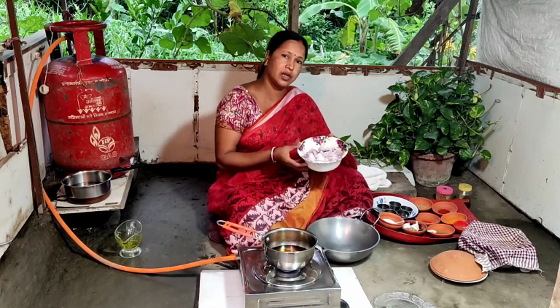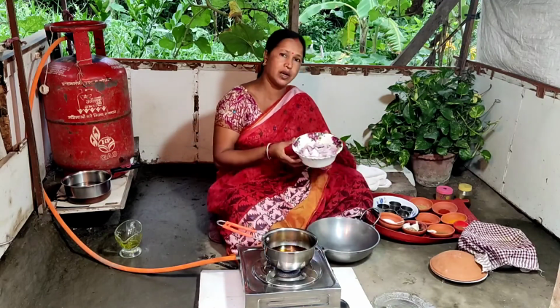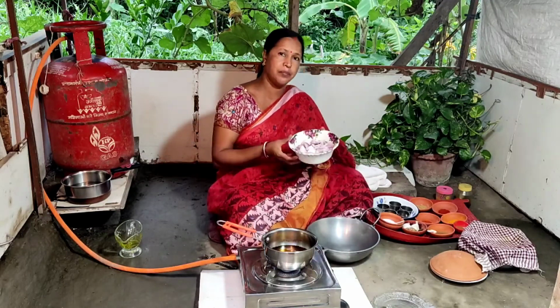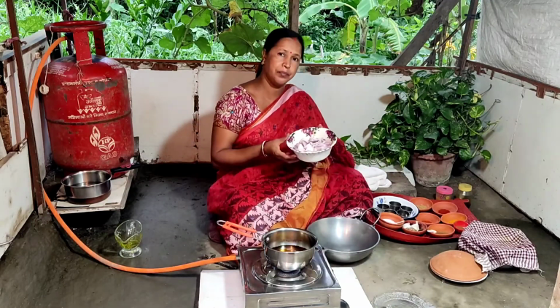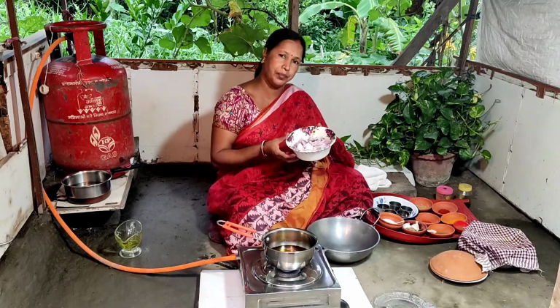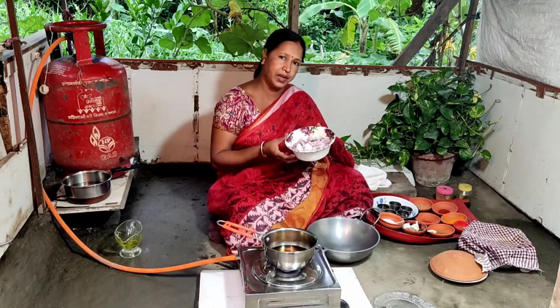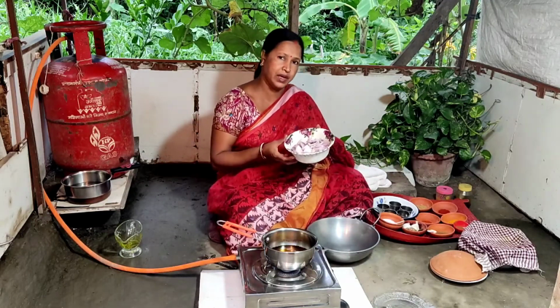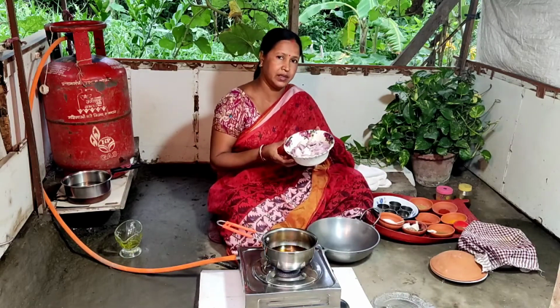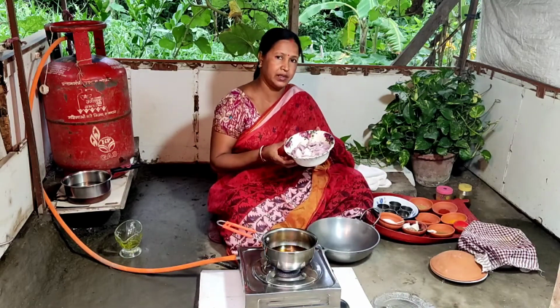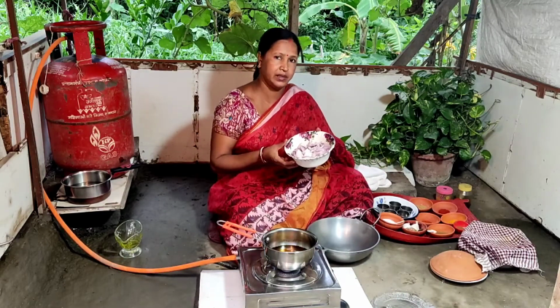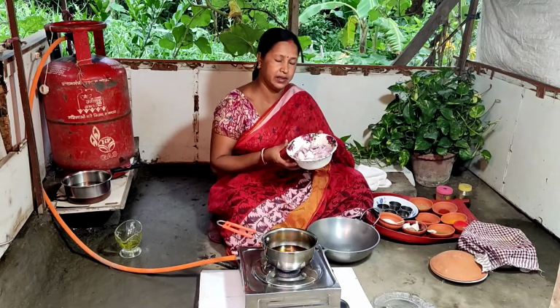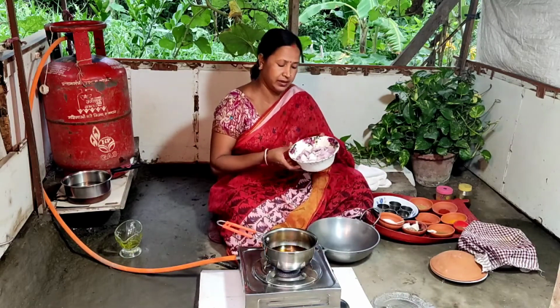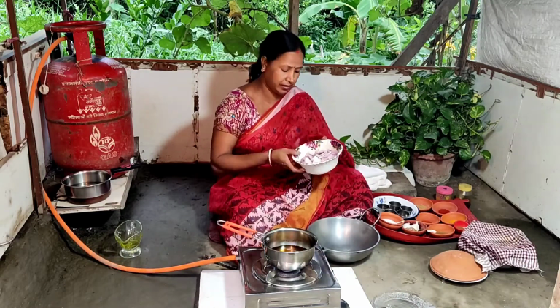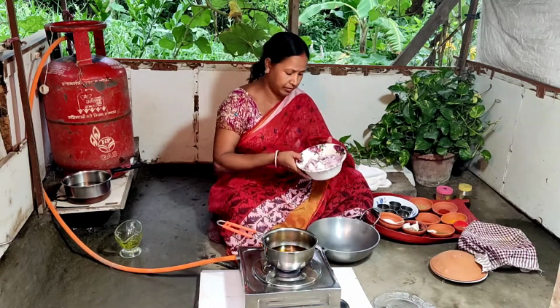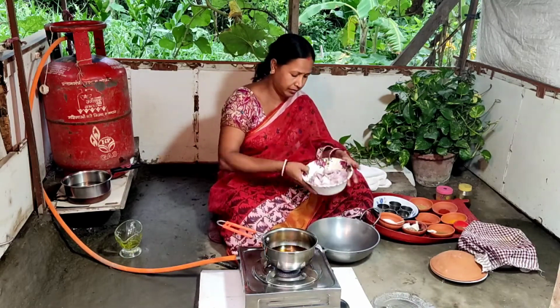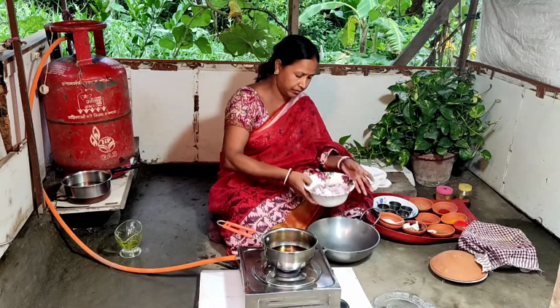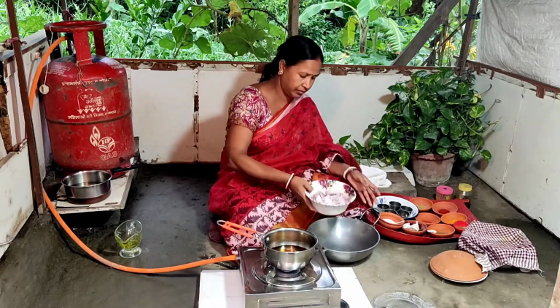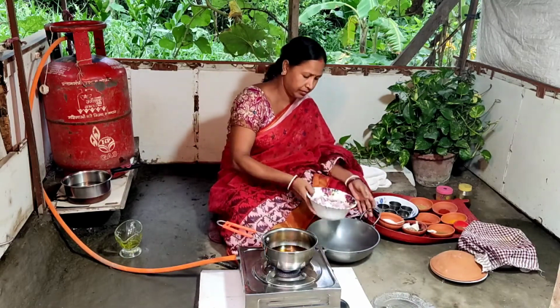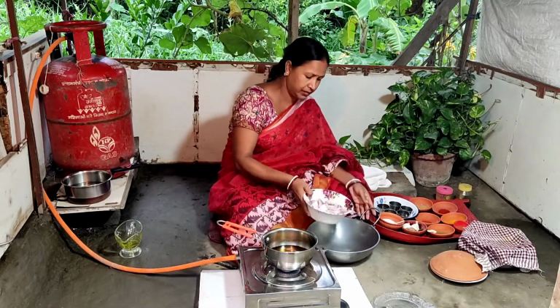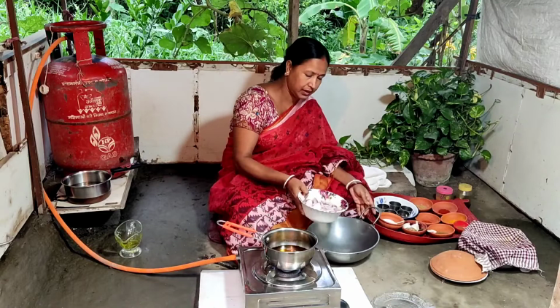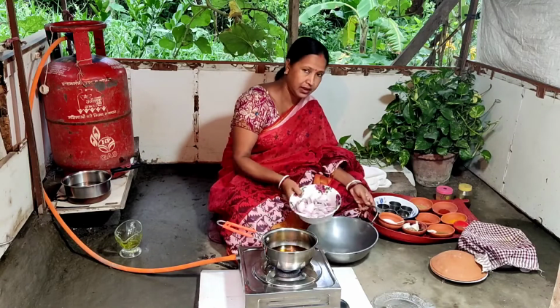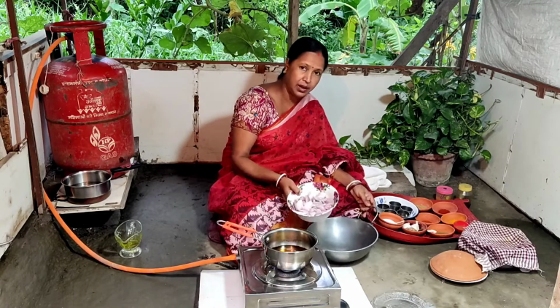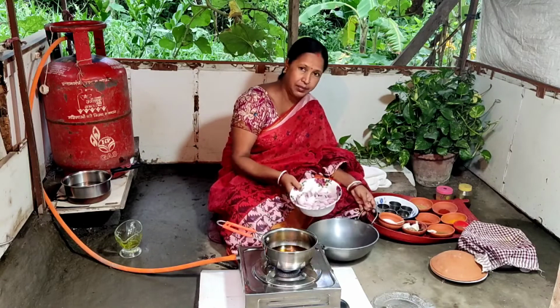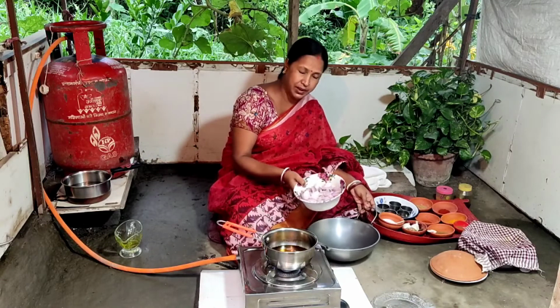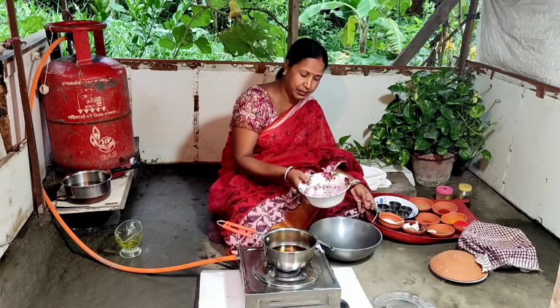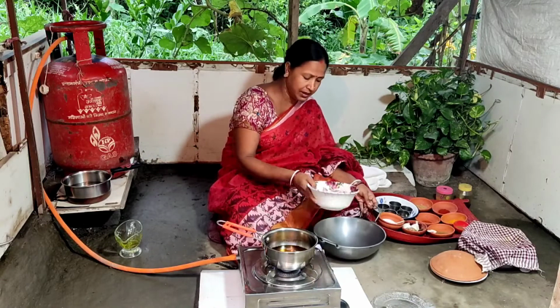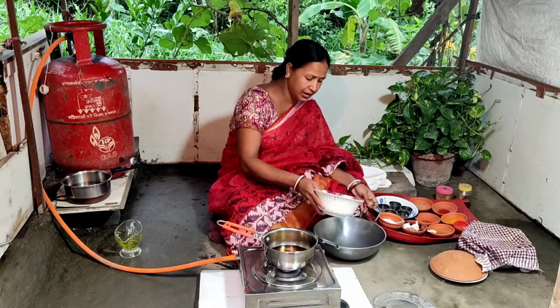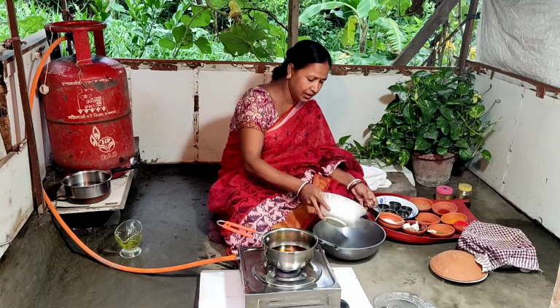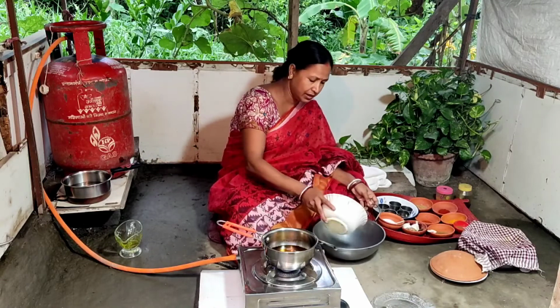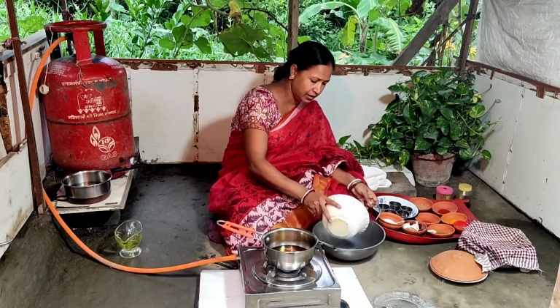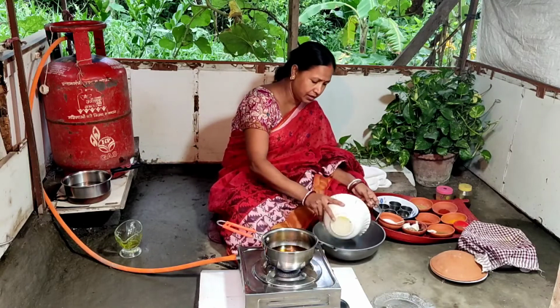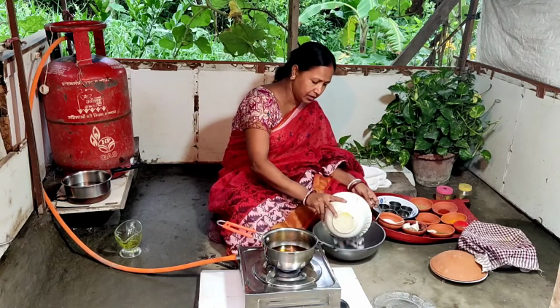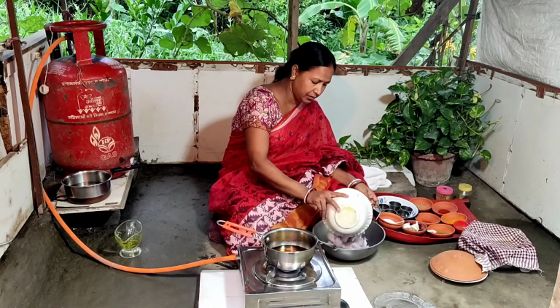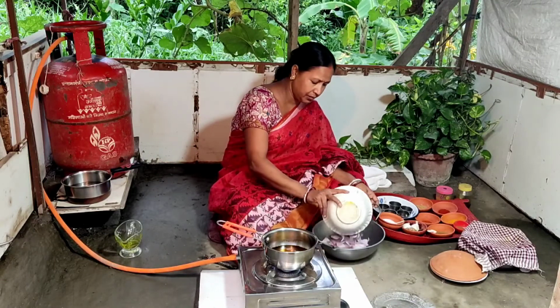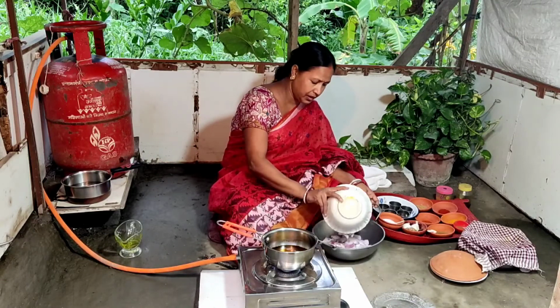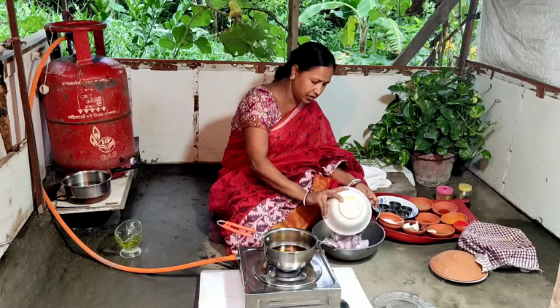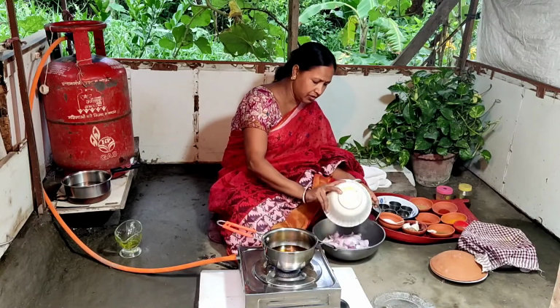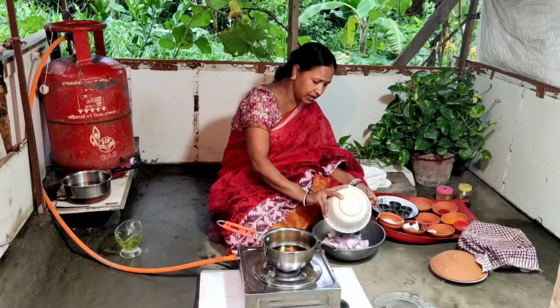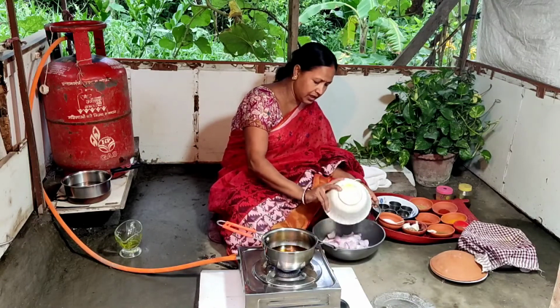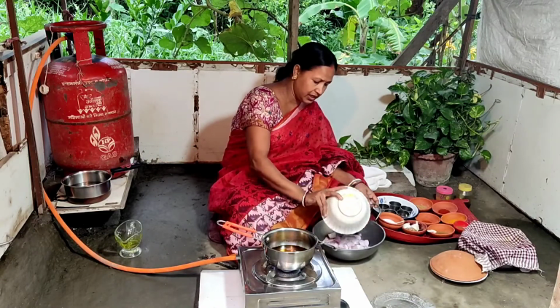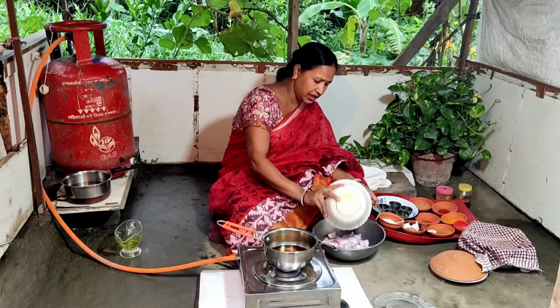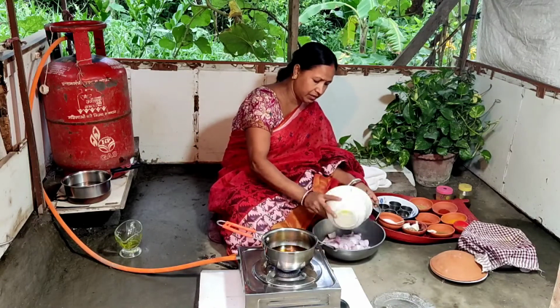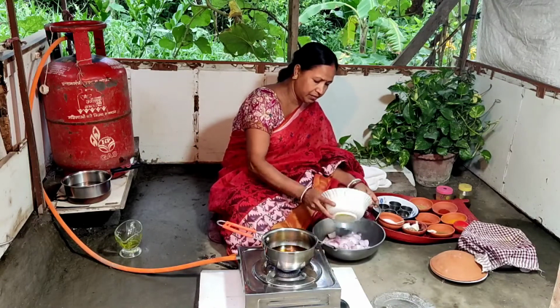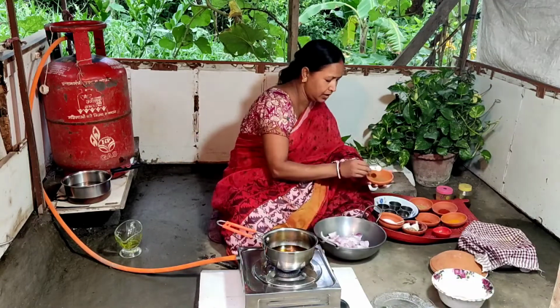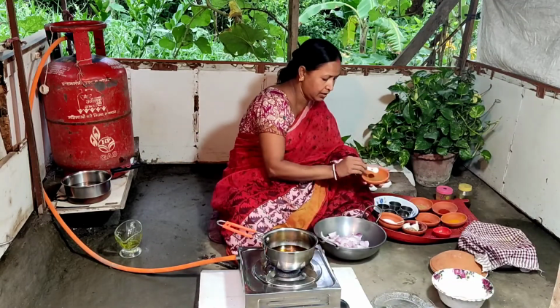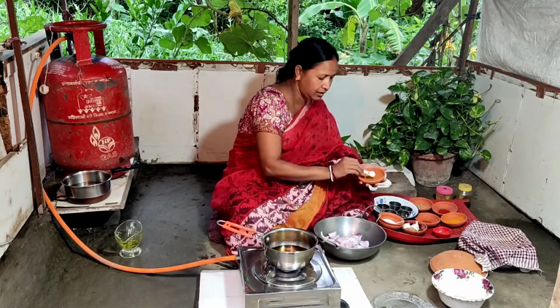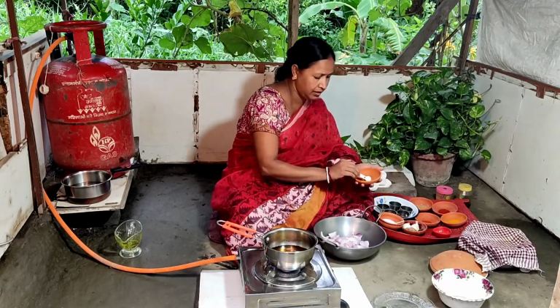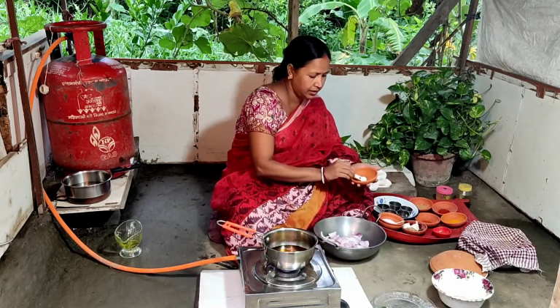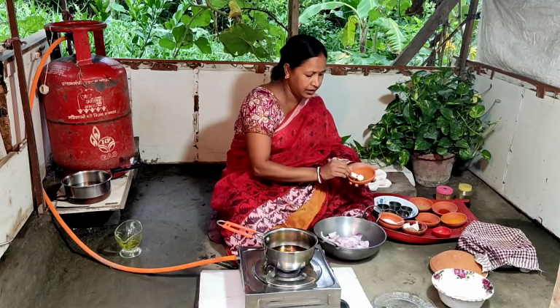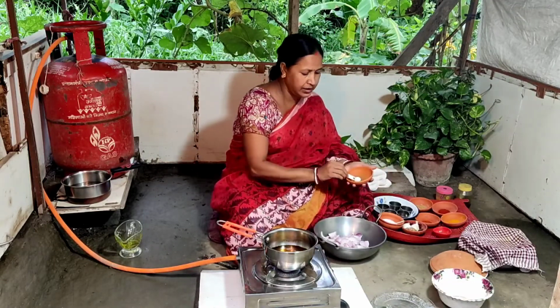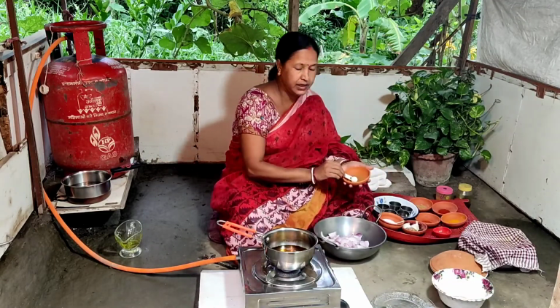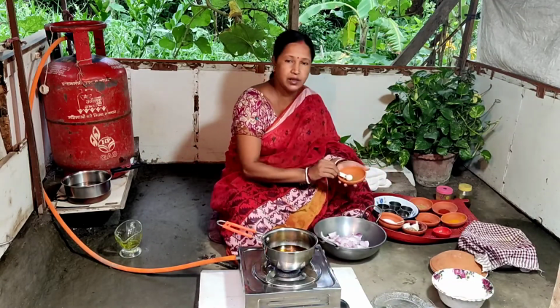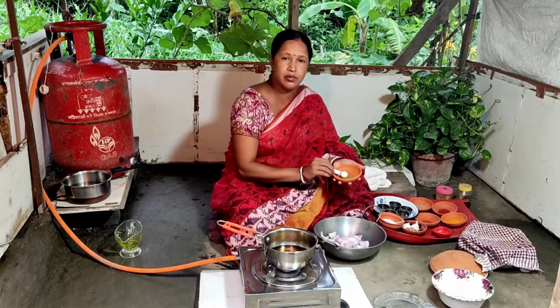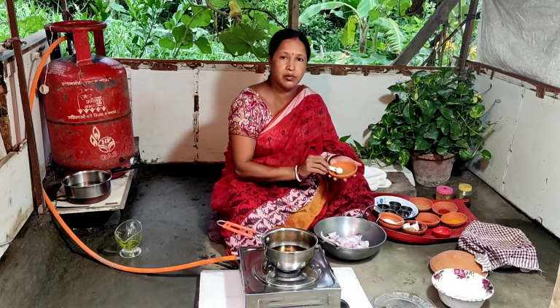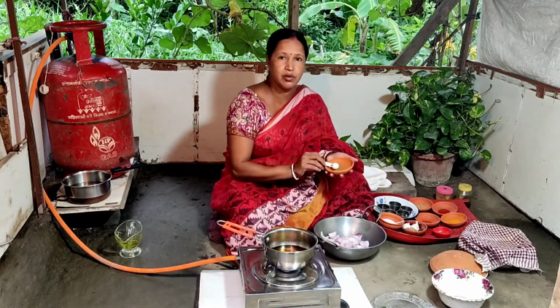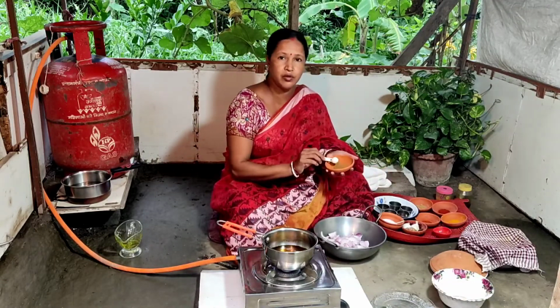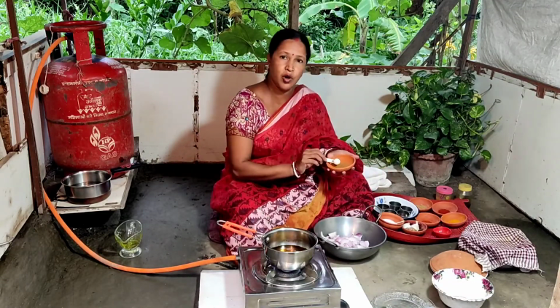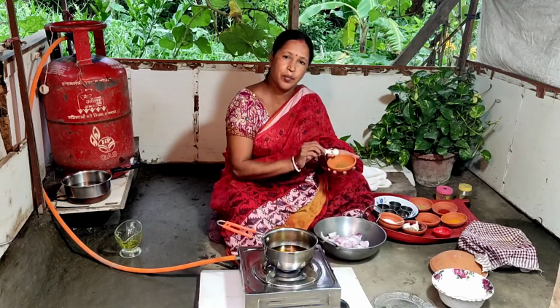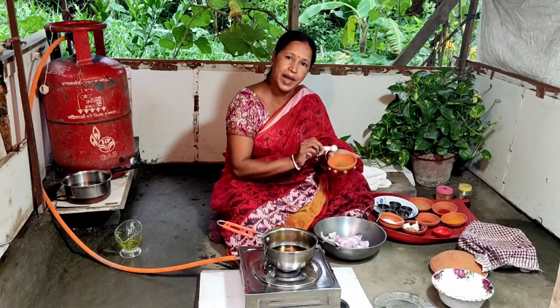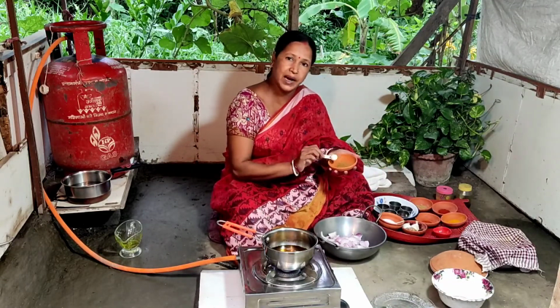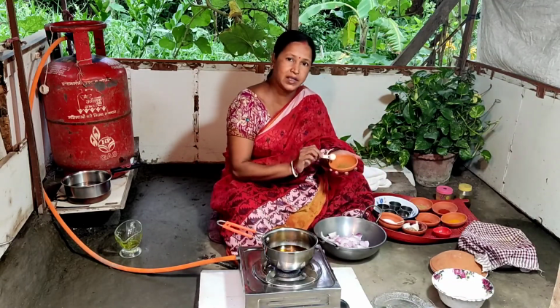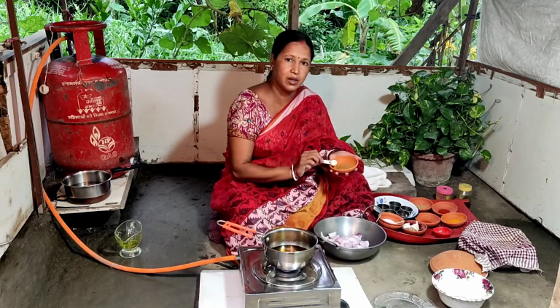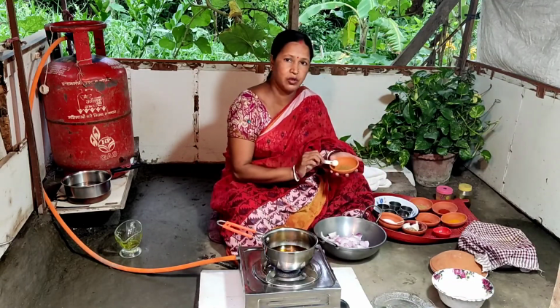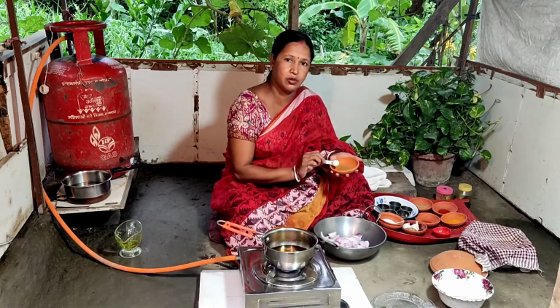We have to cook it for 4 hours. We will cook it at the same time. We cook it in 1 hour.